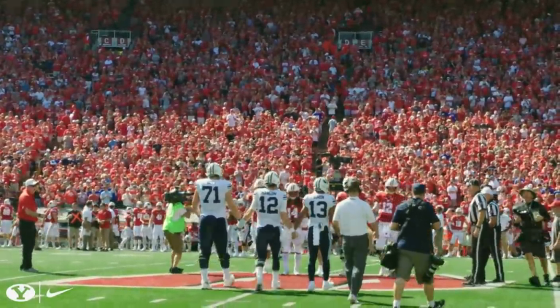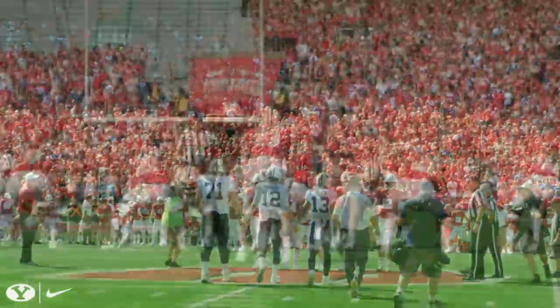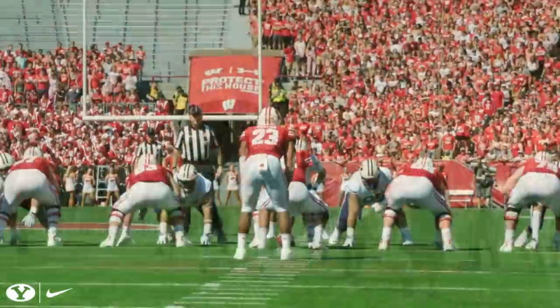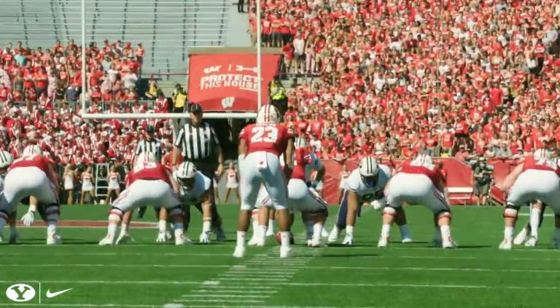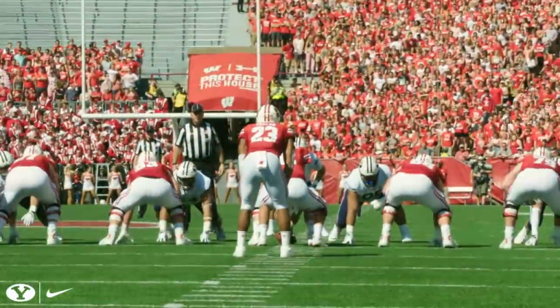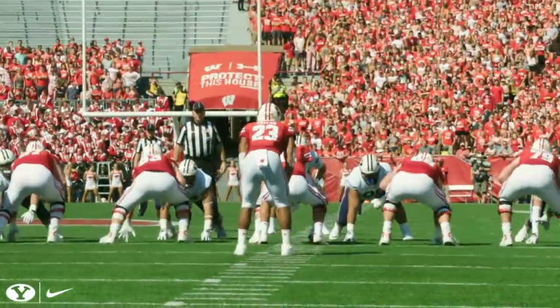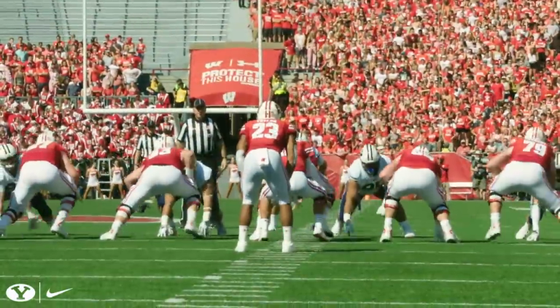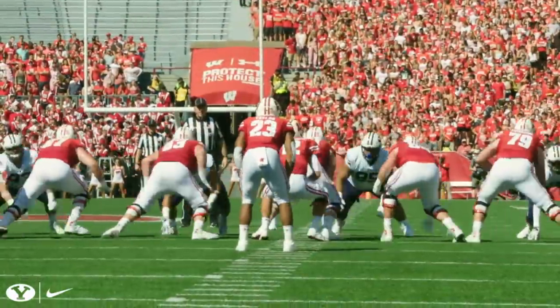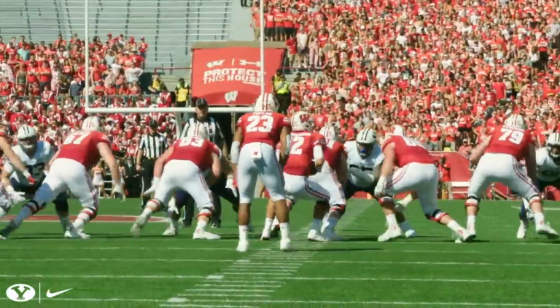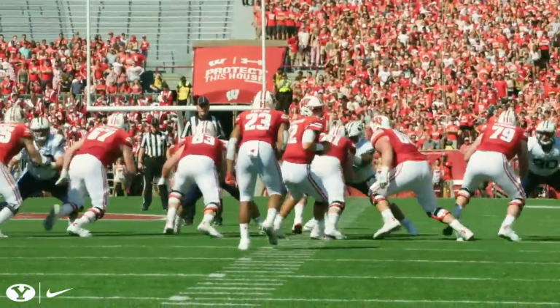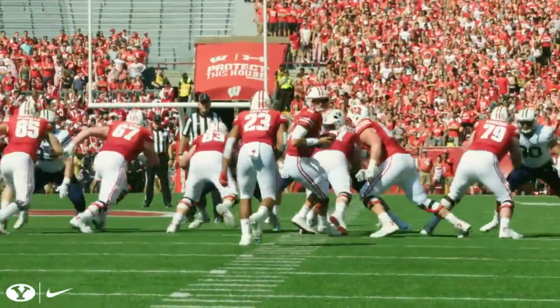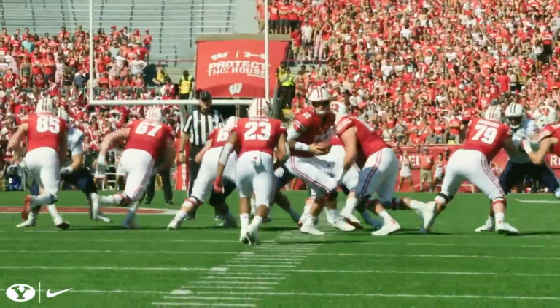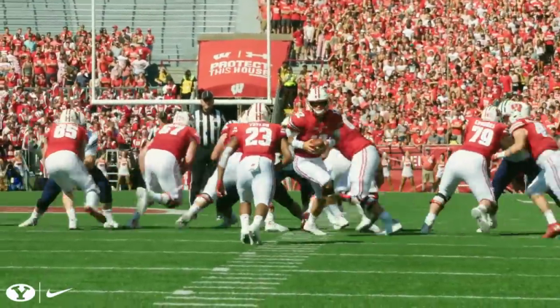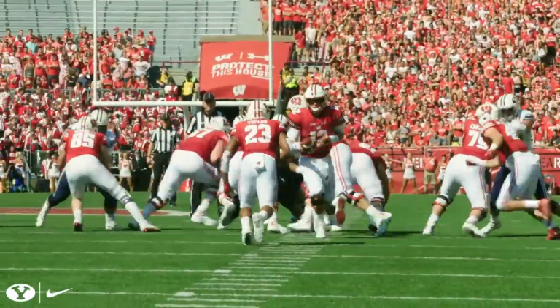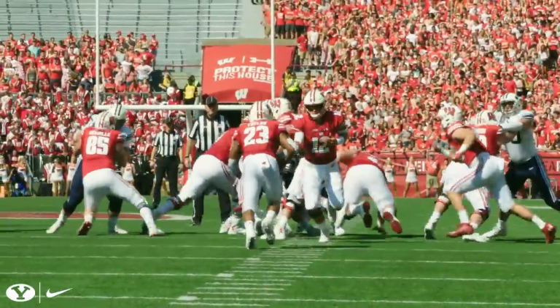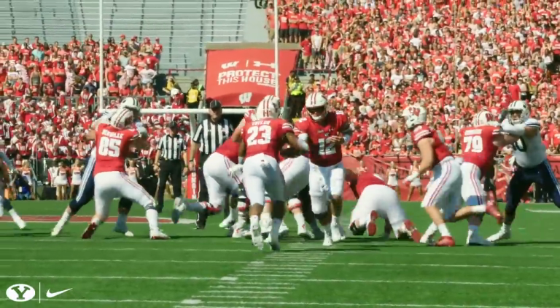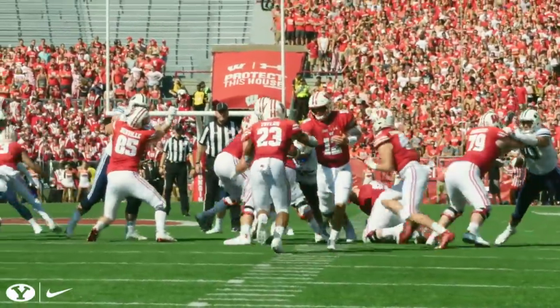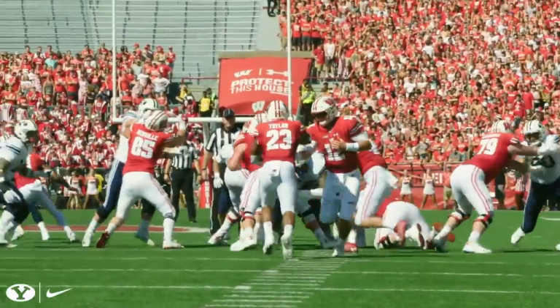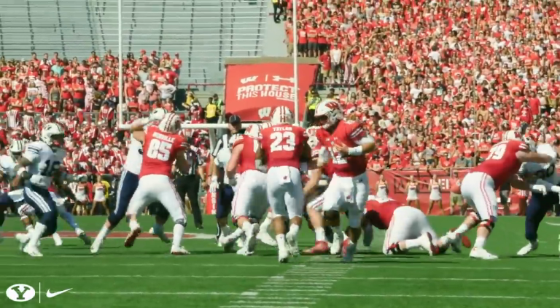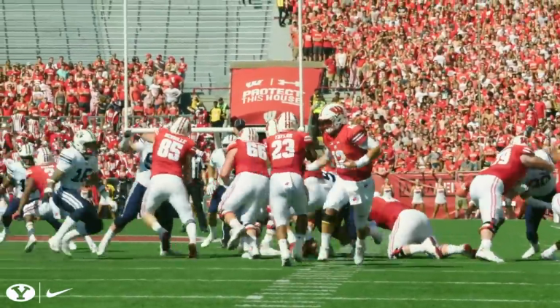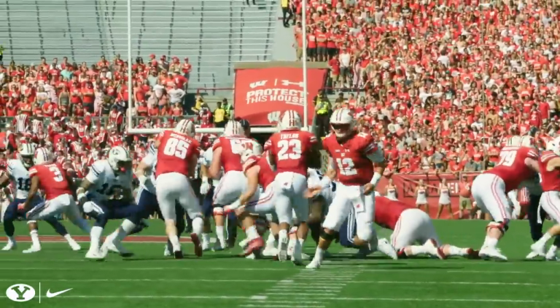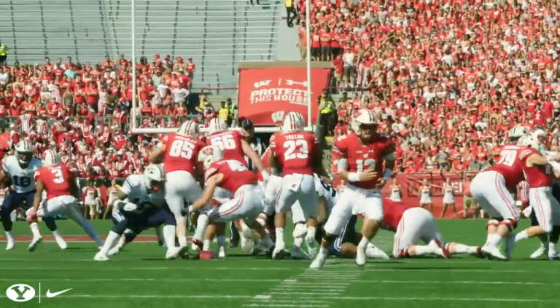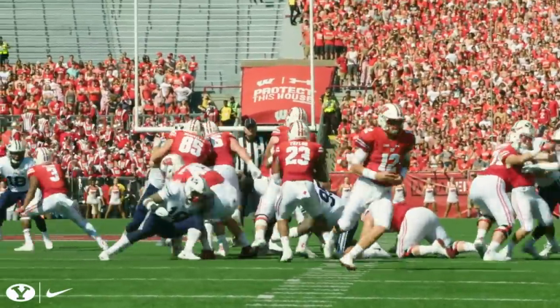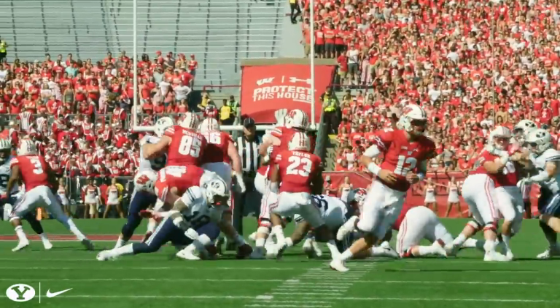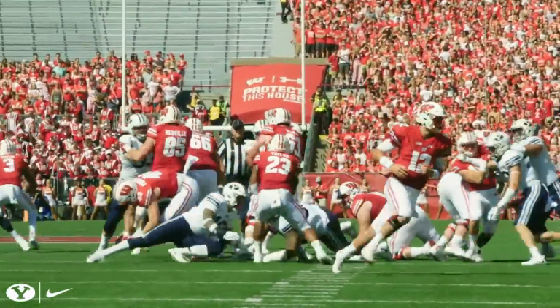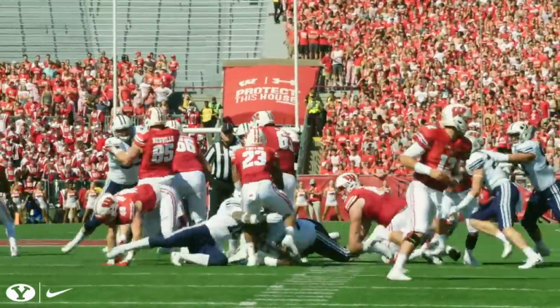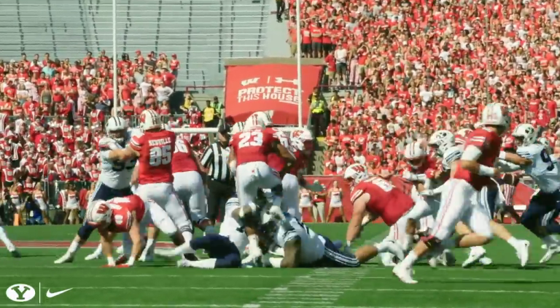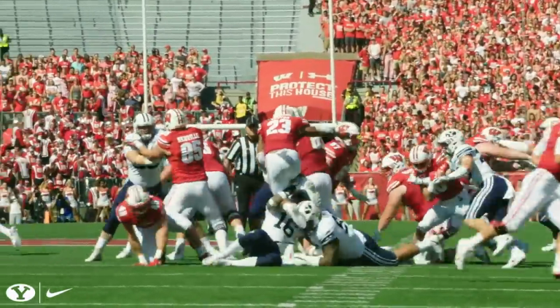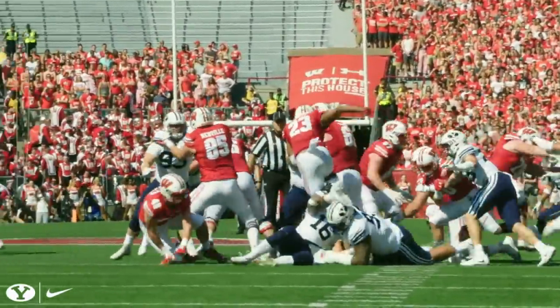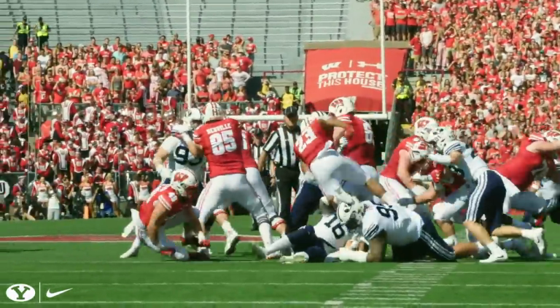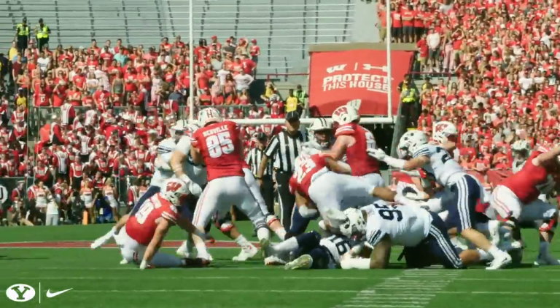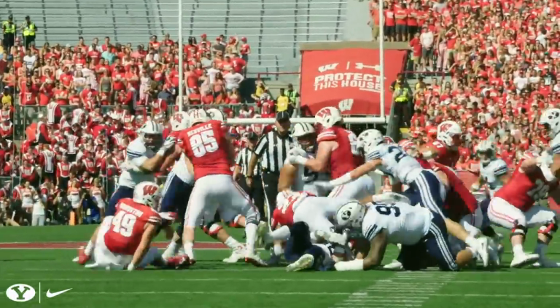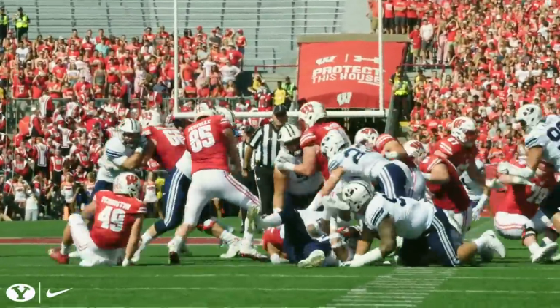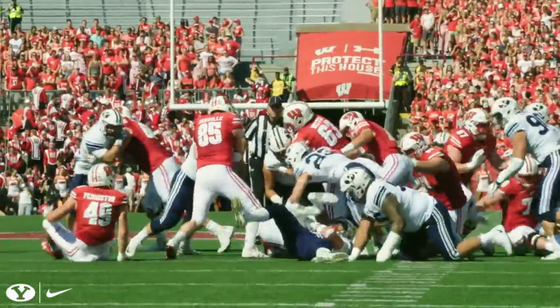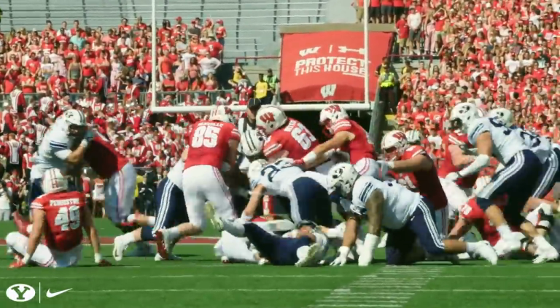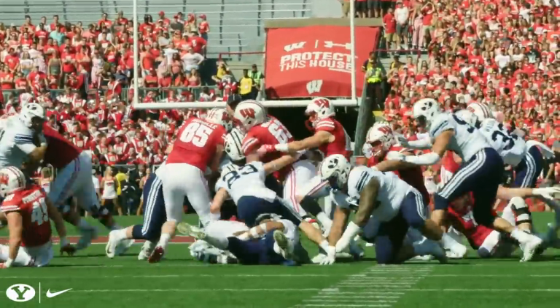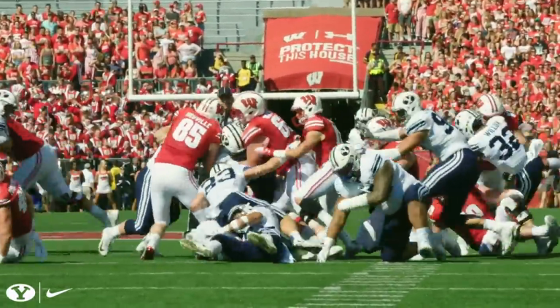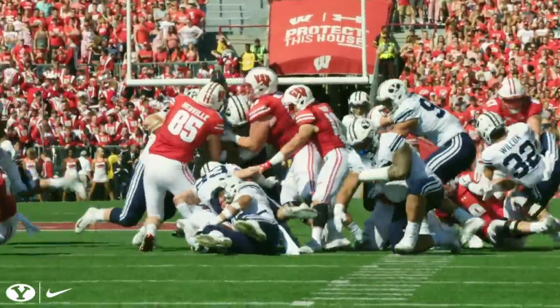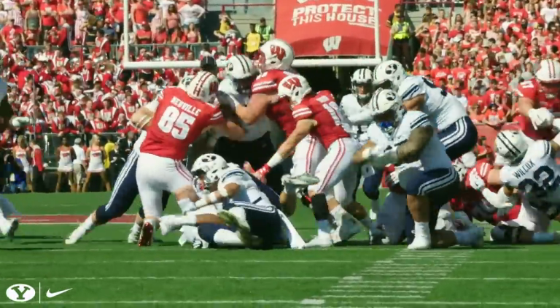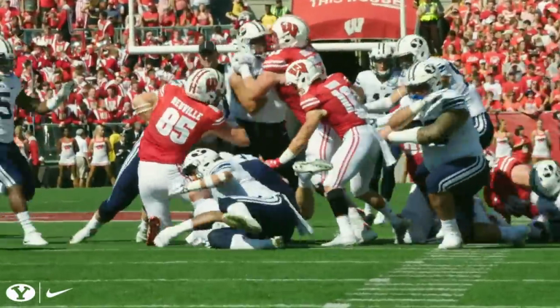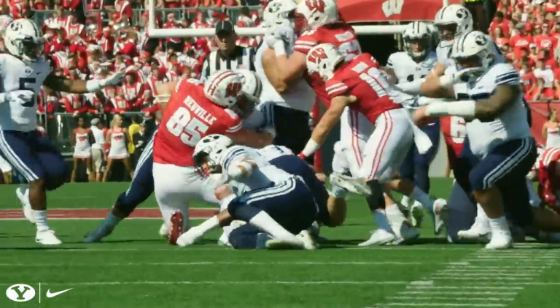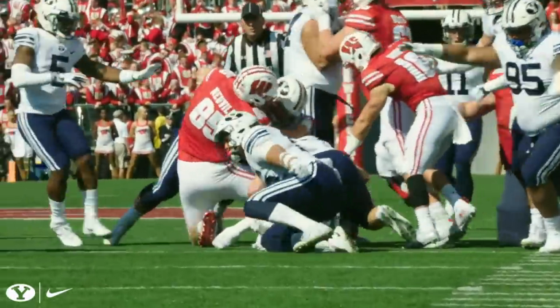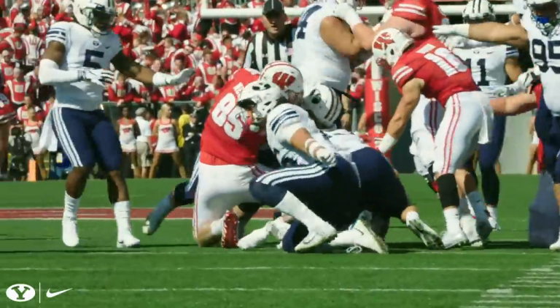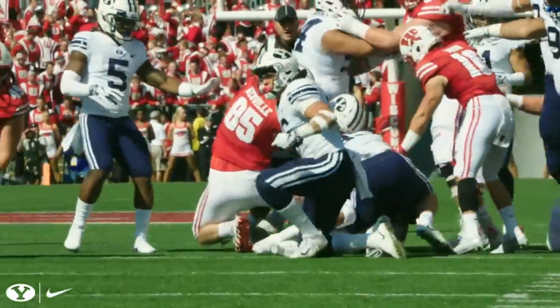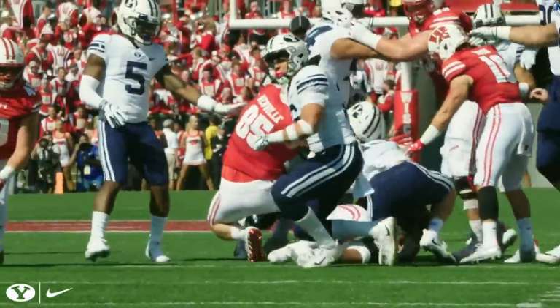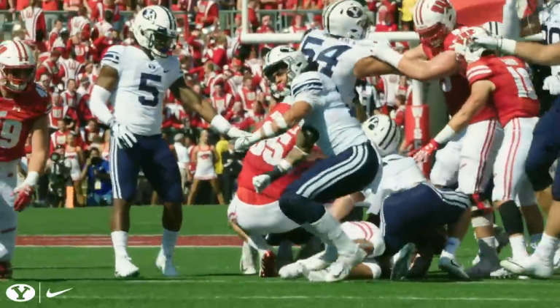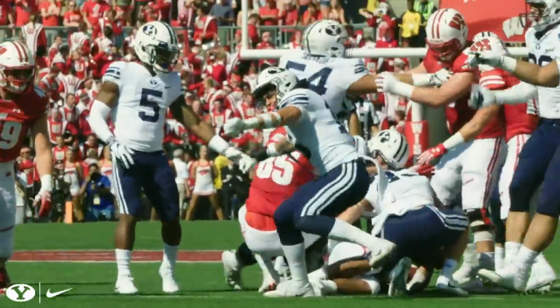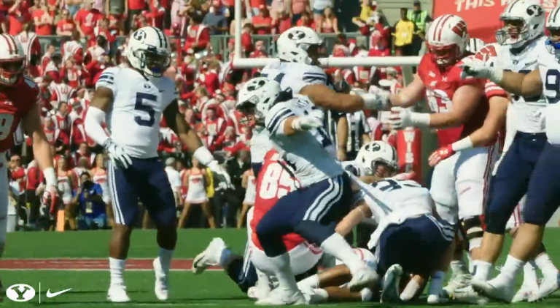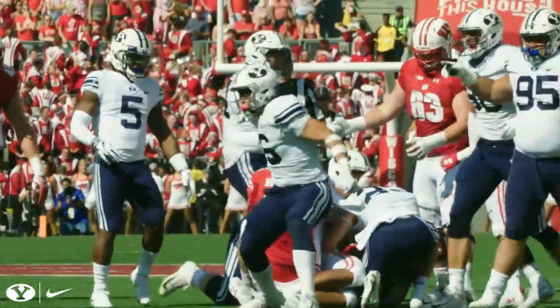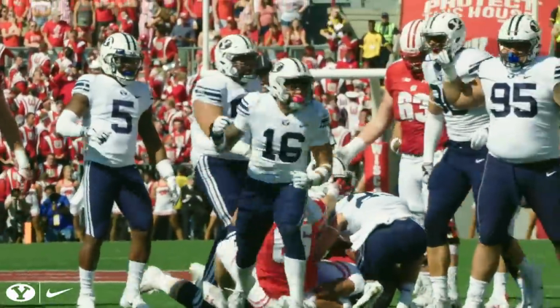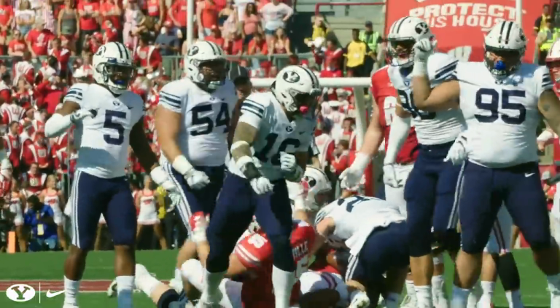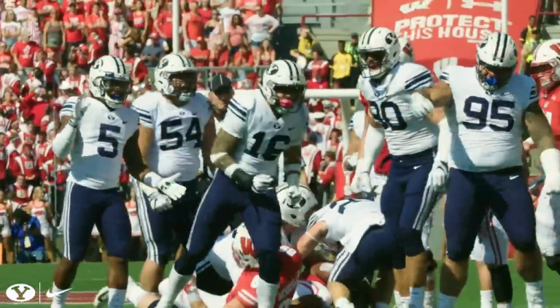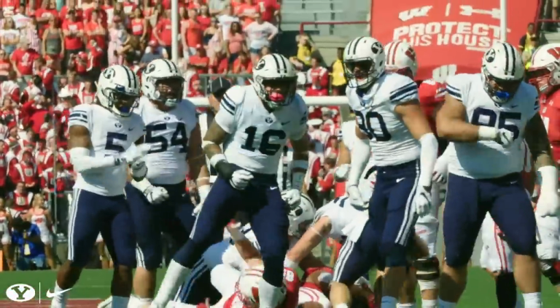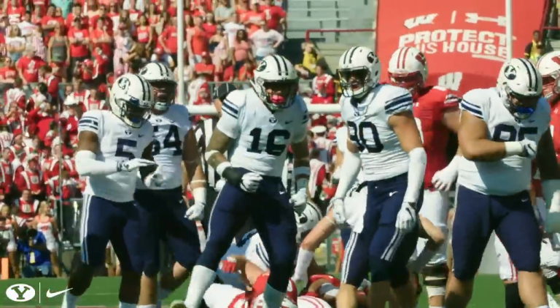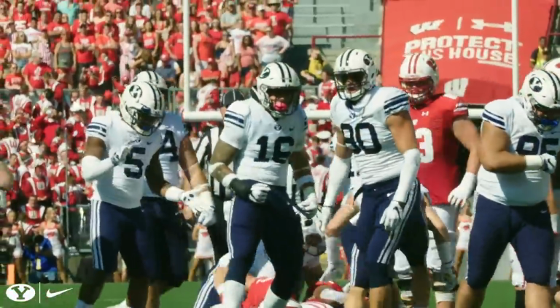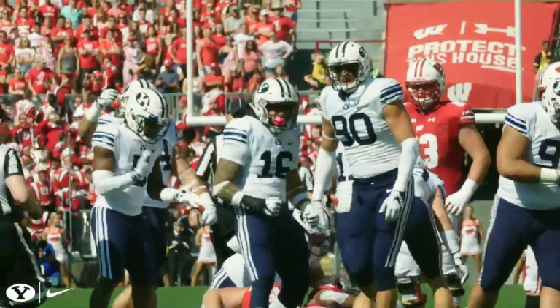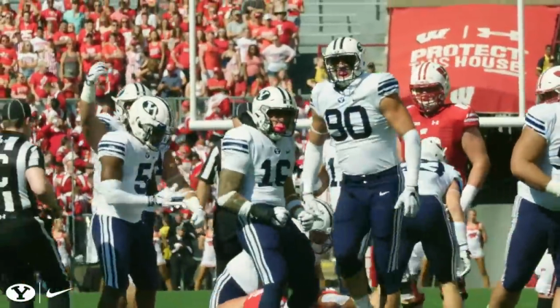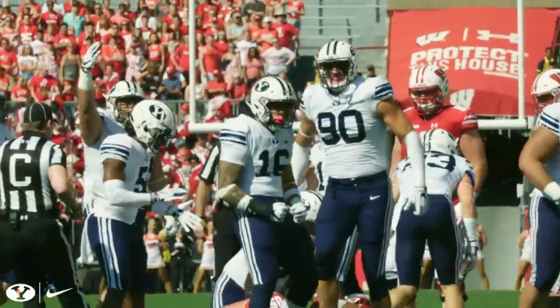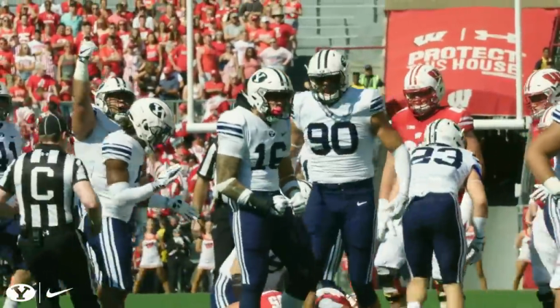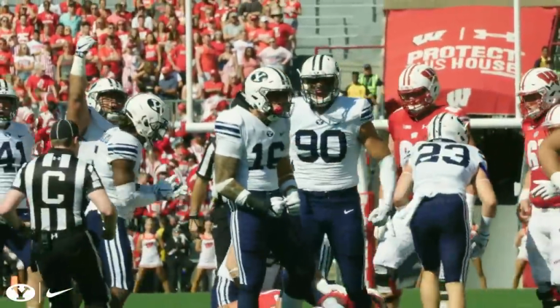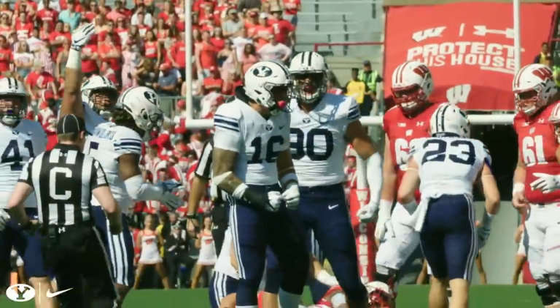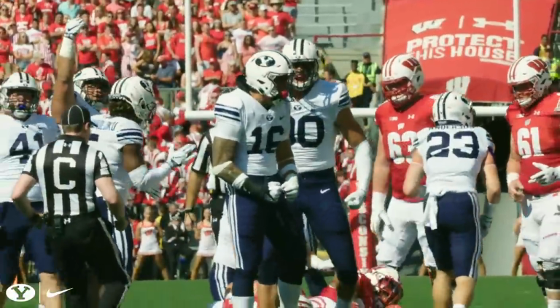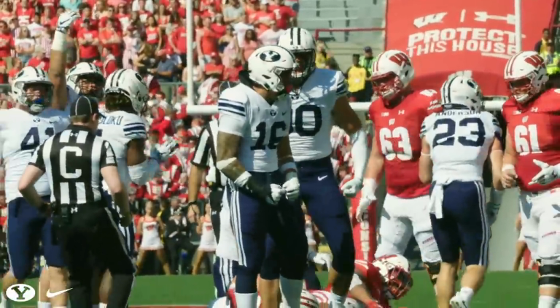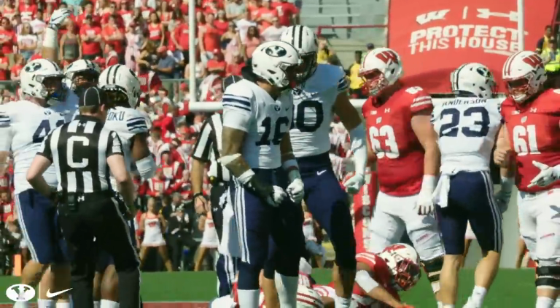Side of the formation, Hornibrook is under center. There's a handoff to Taylor on second and 10, and he stopped up for a gain of only a single yard on the play.